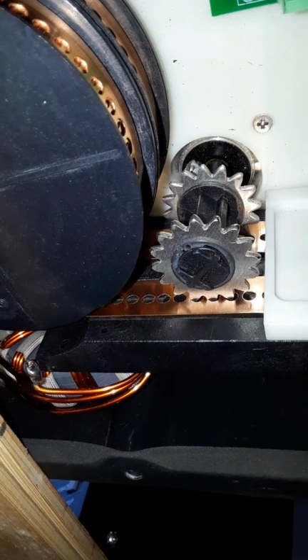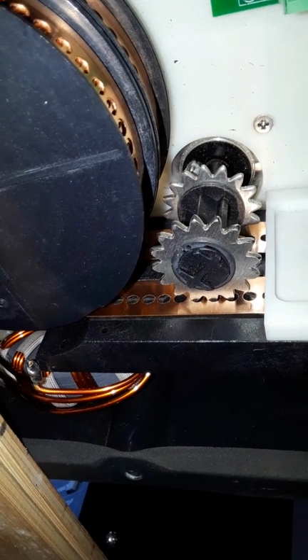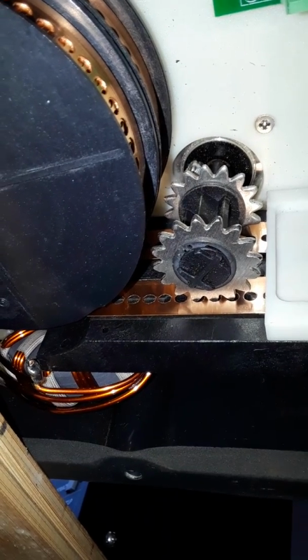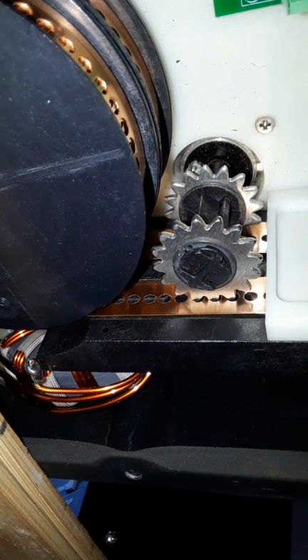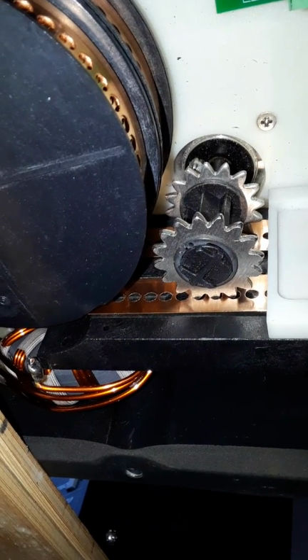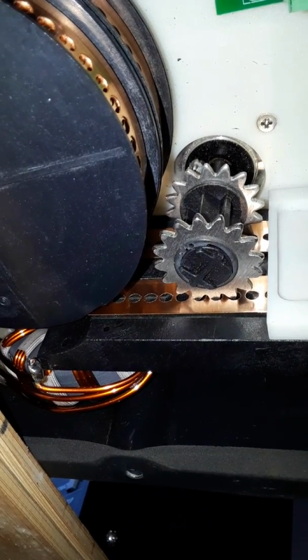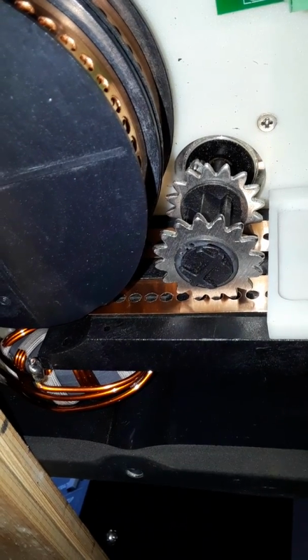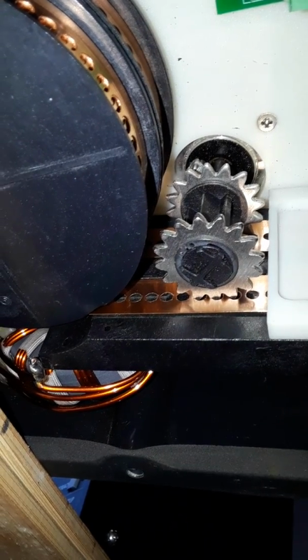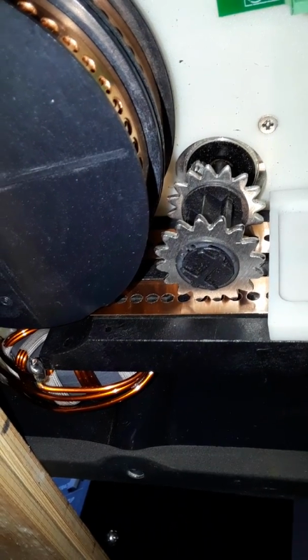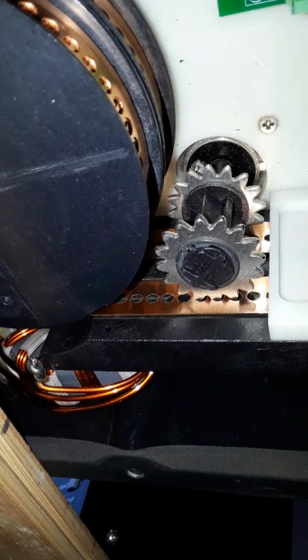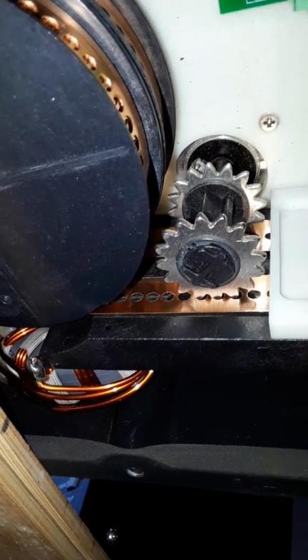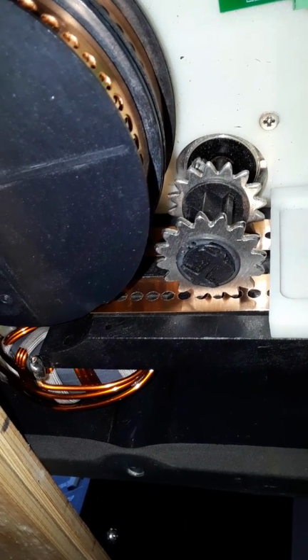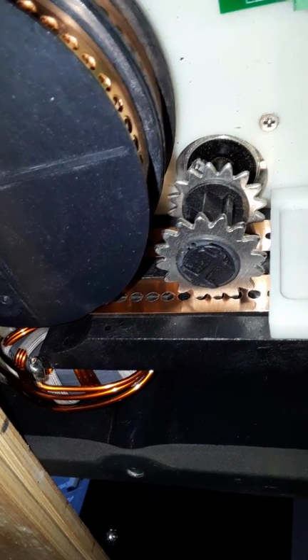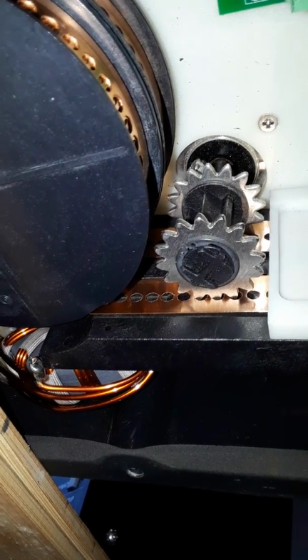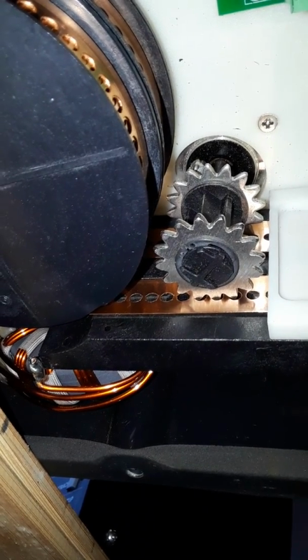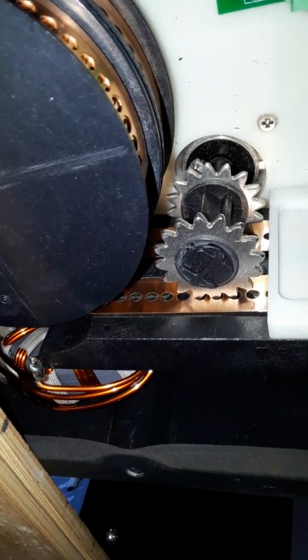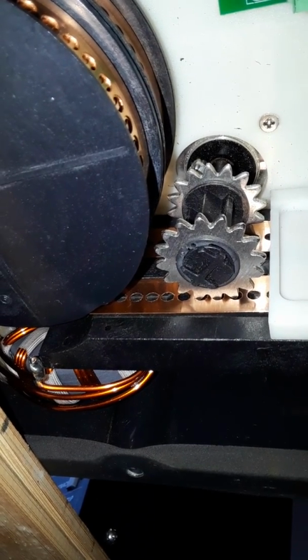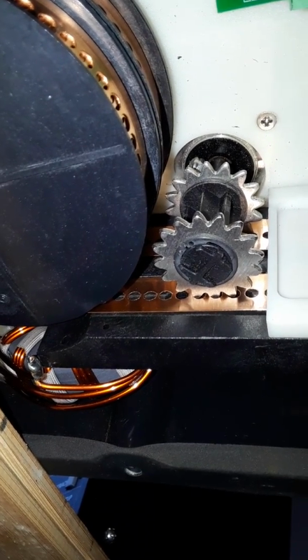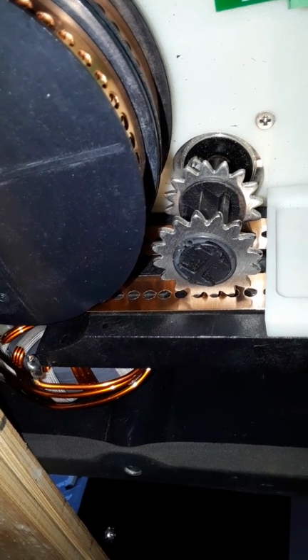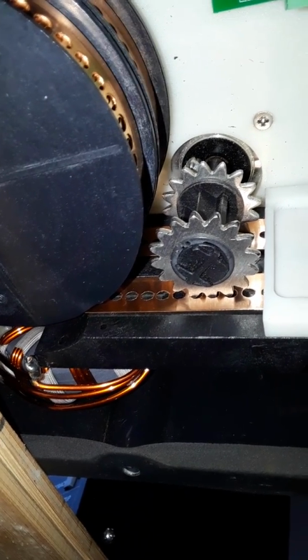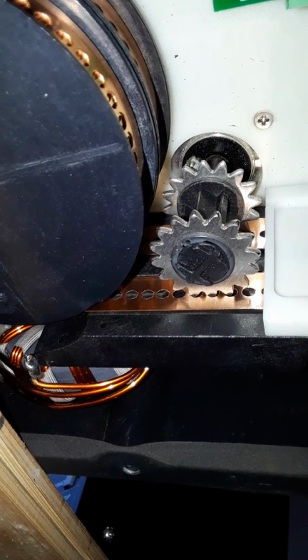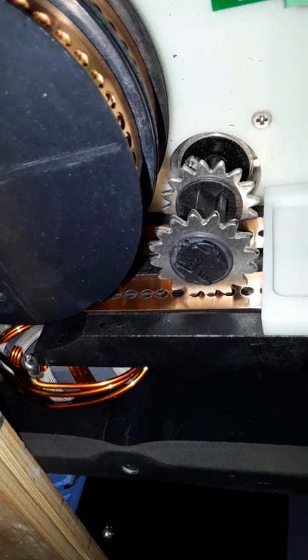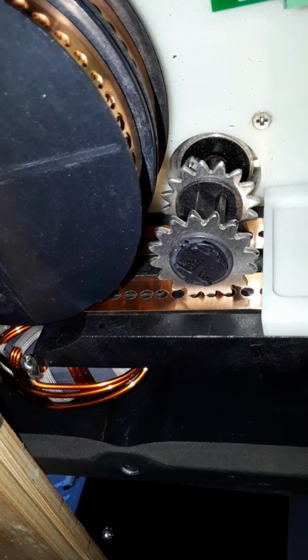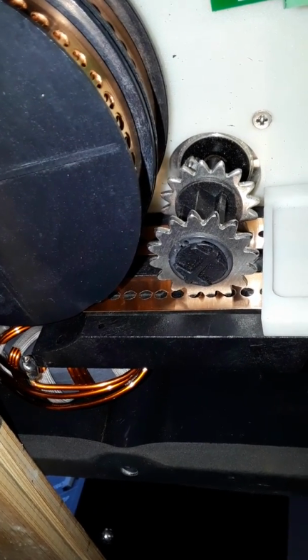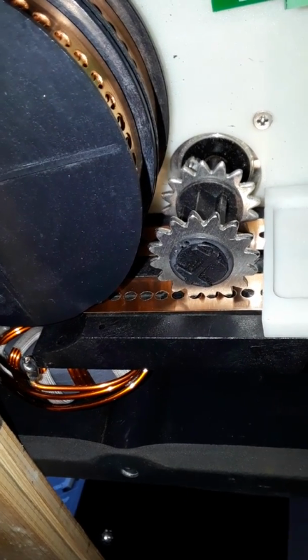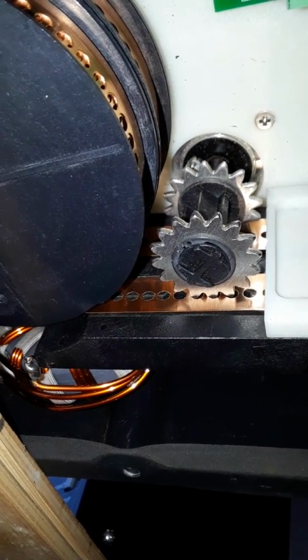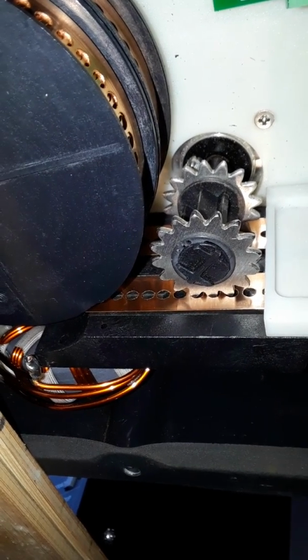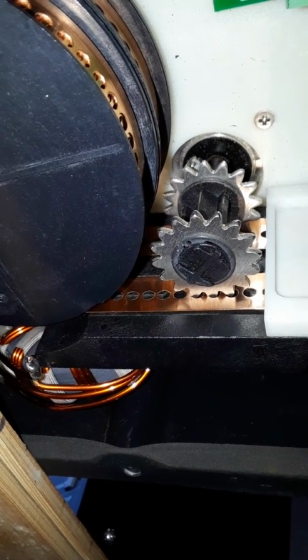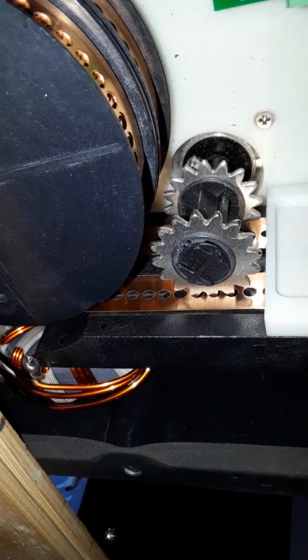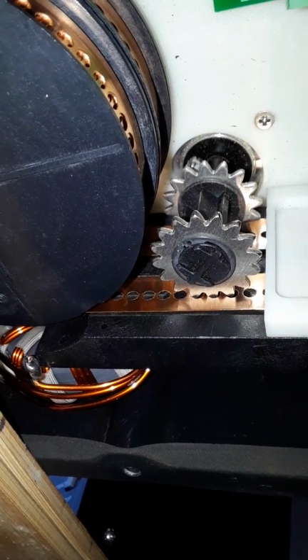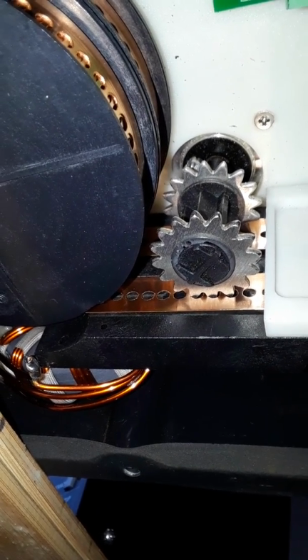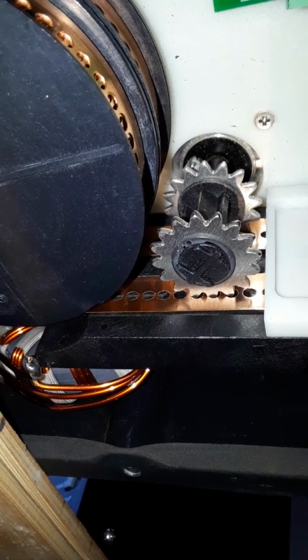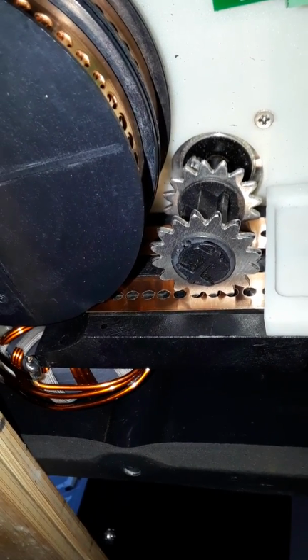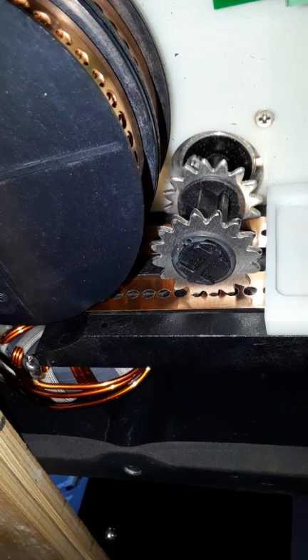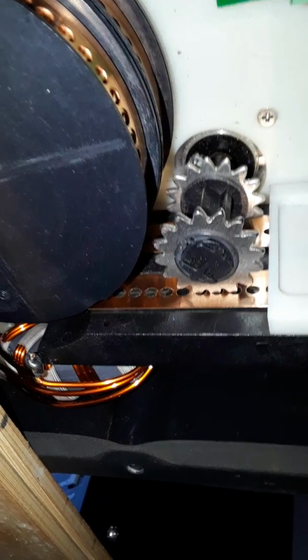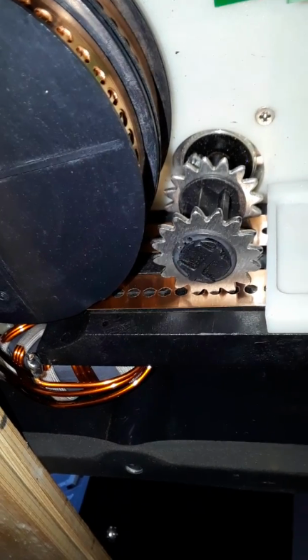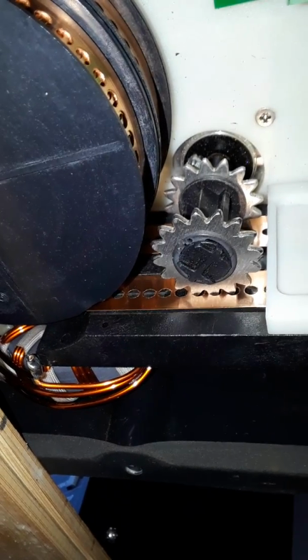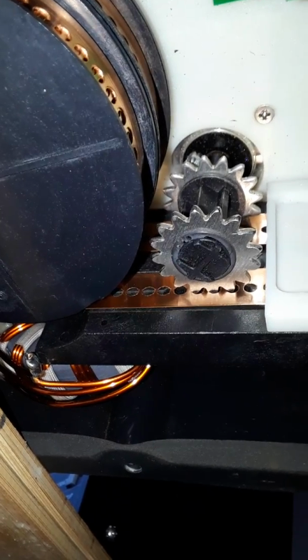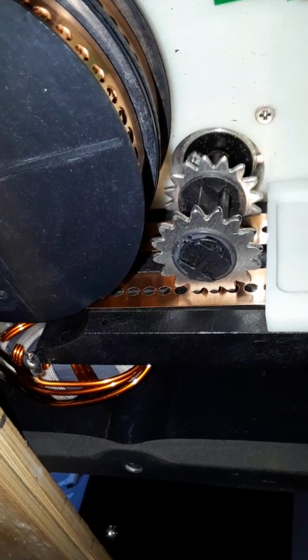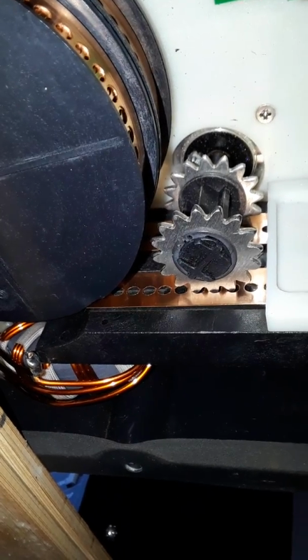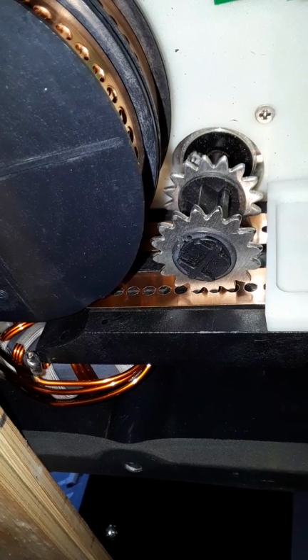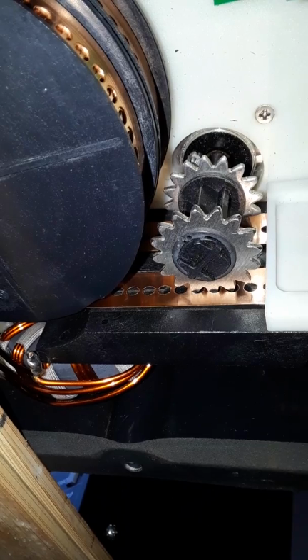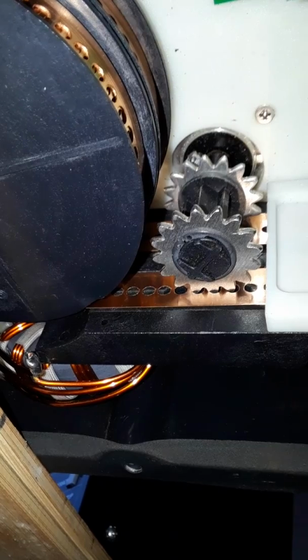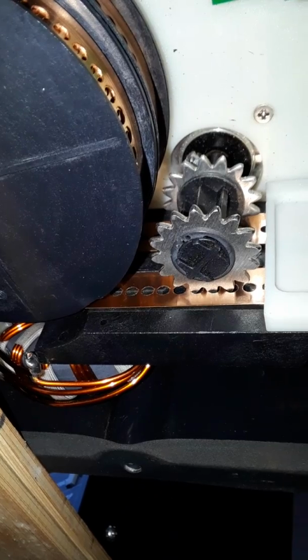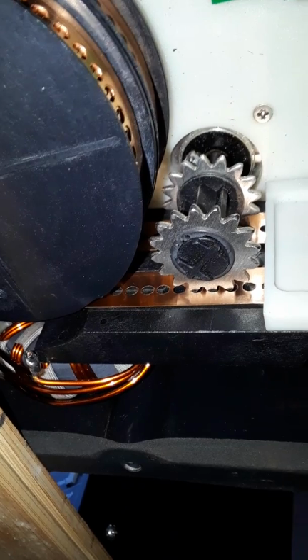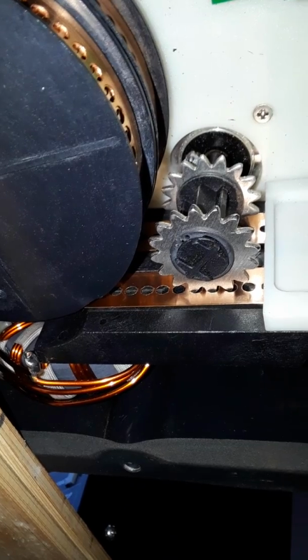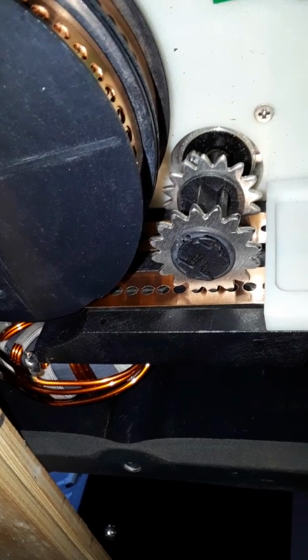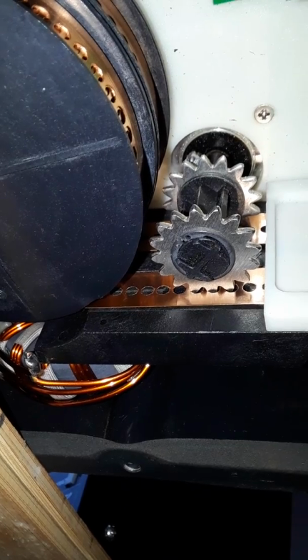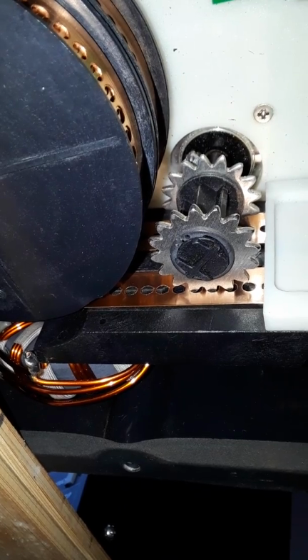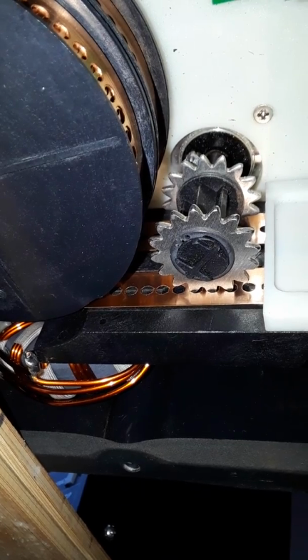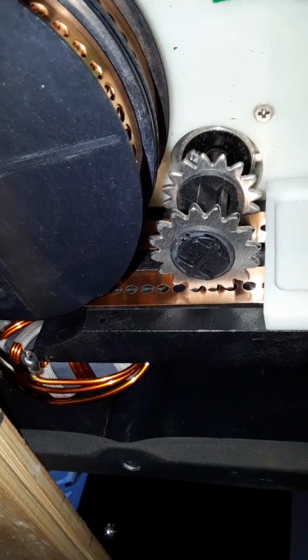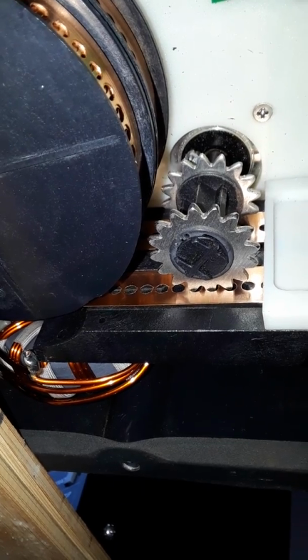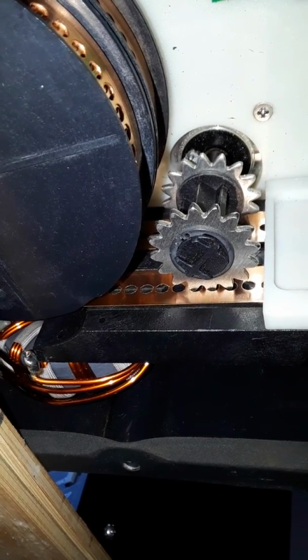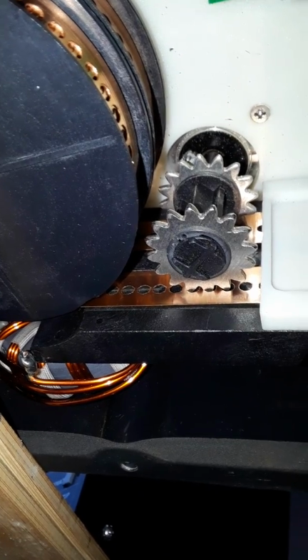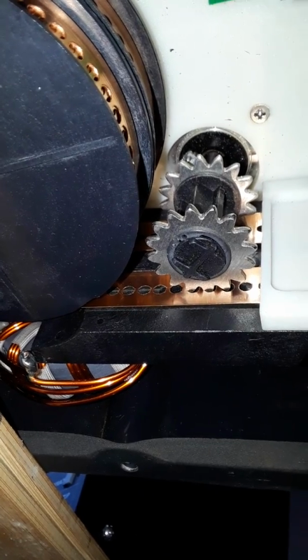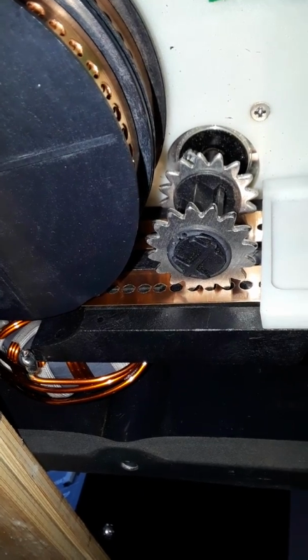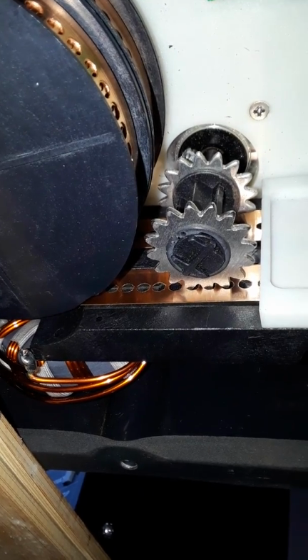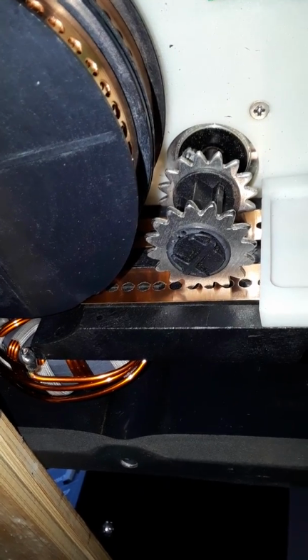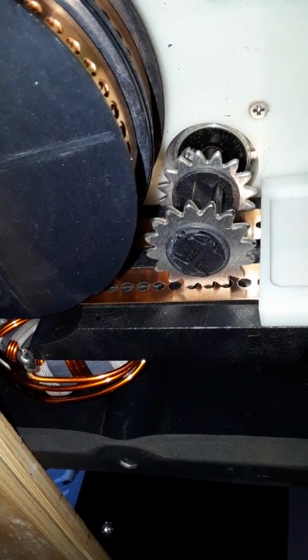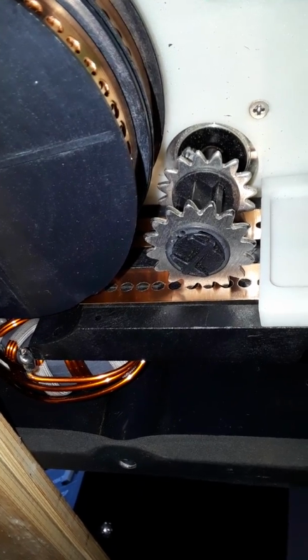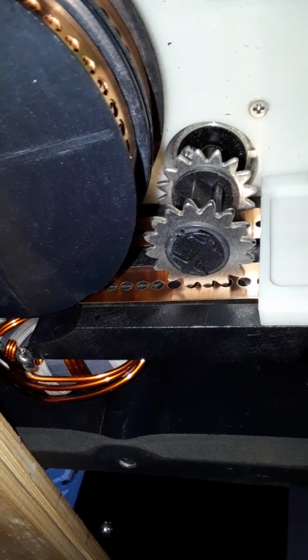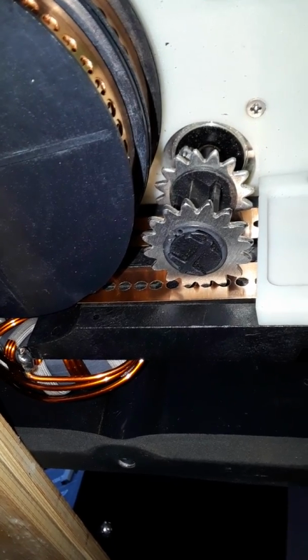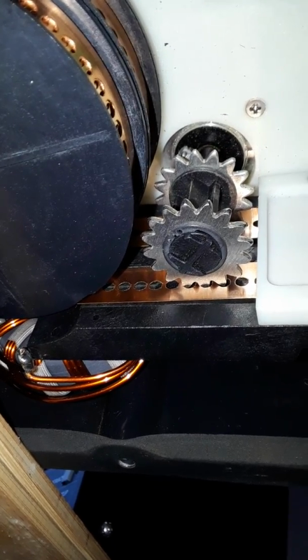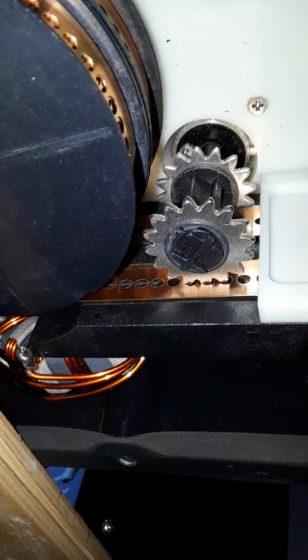I'm going to call this a successful test. This is Don, AA5AU, on Sunday, January 28, 2018.